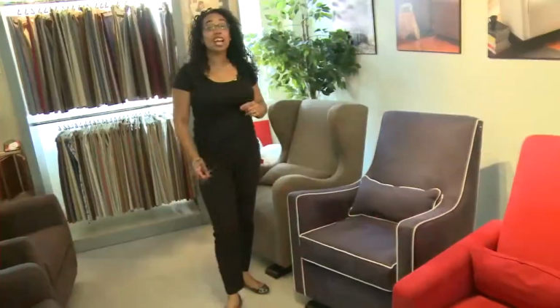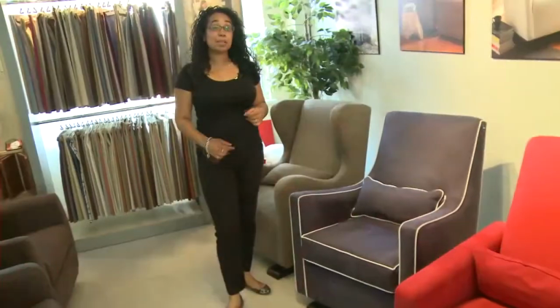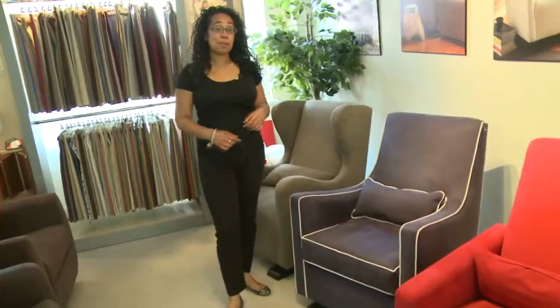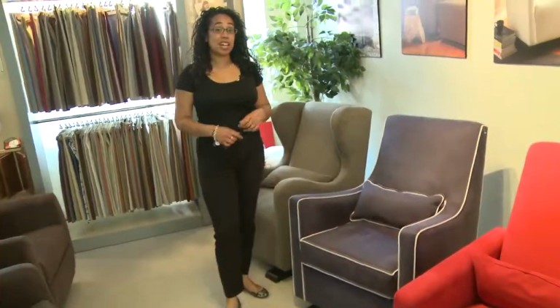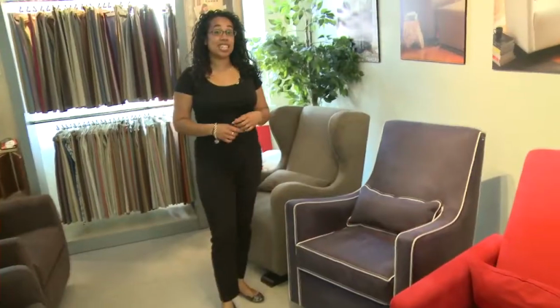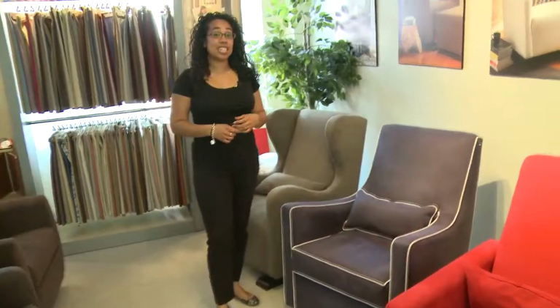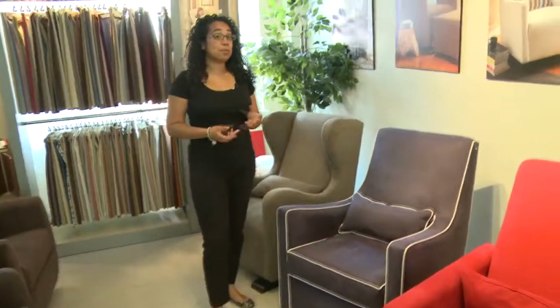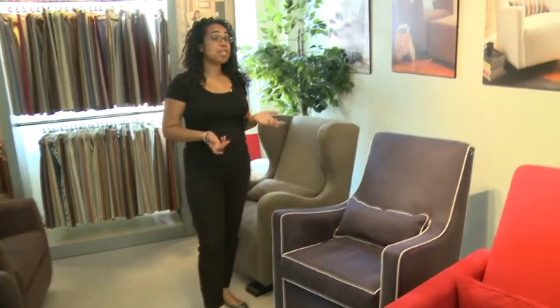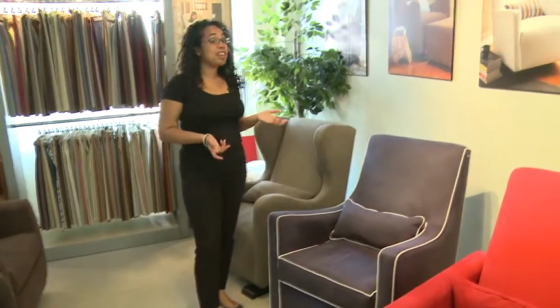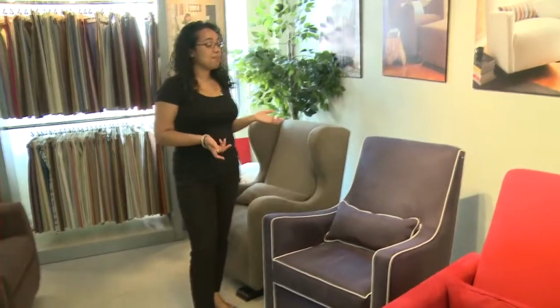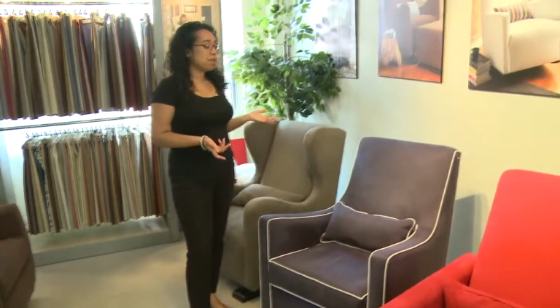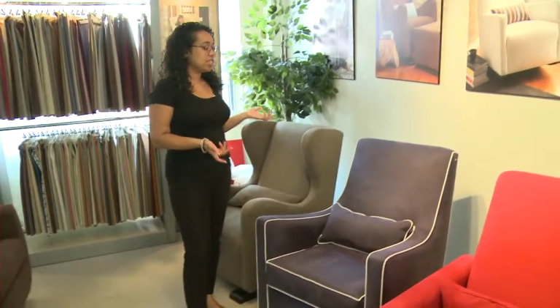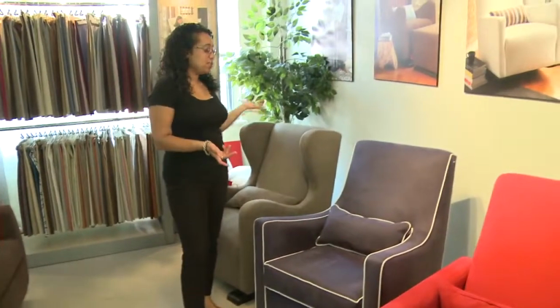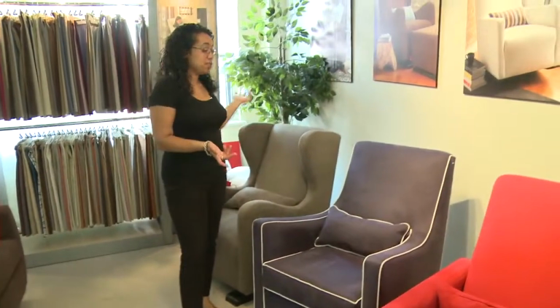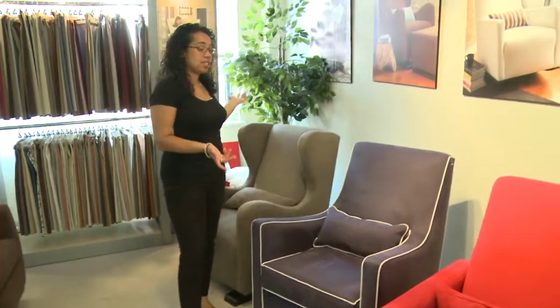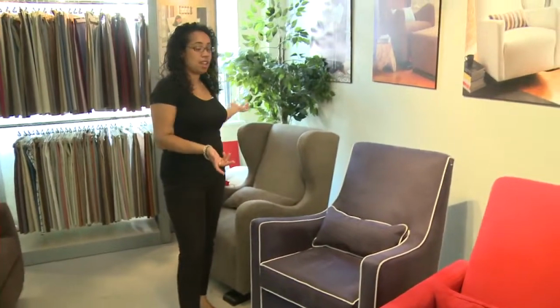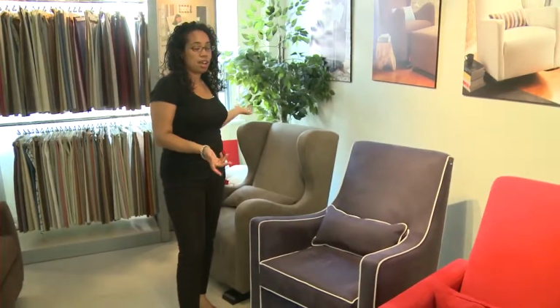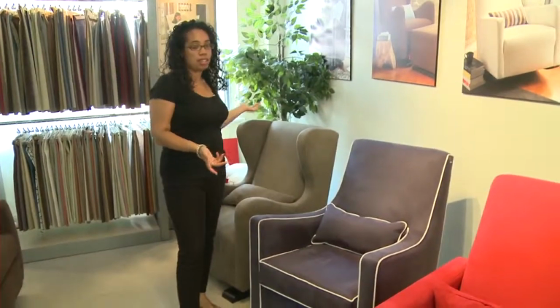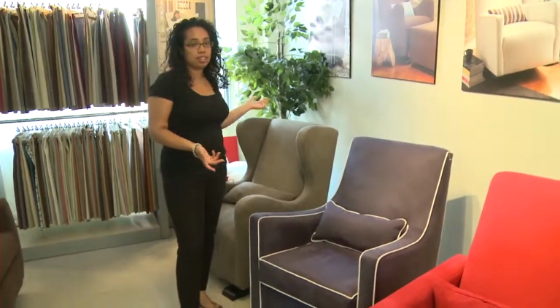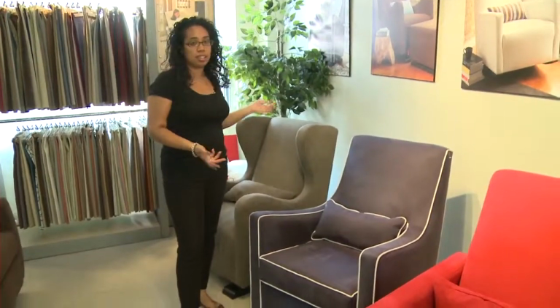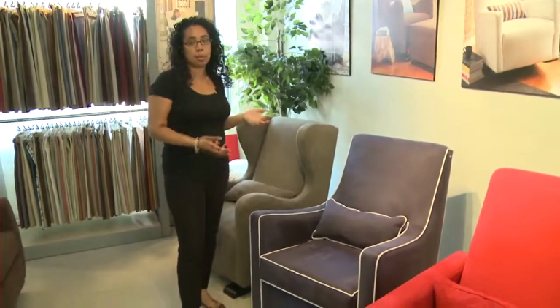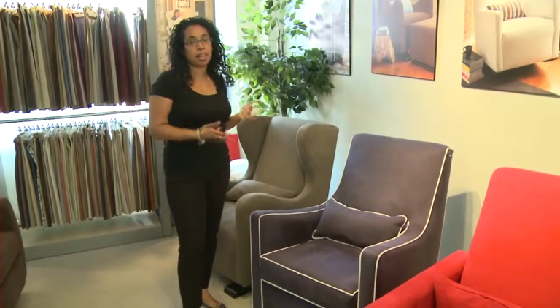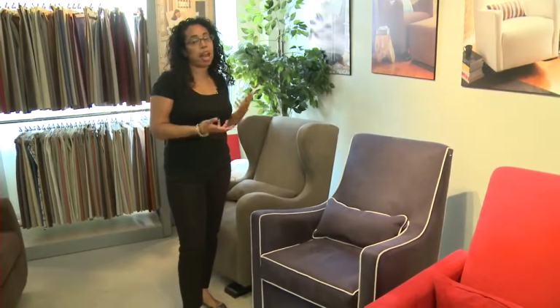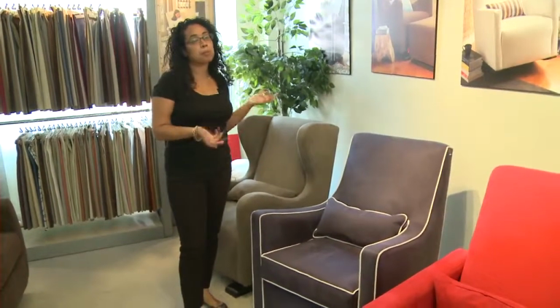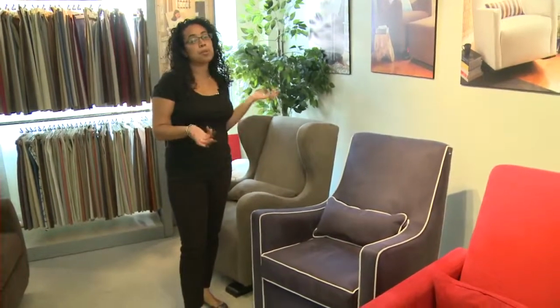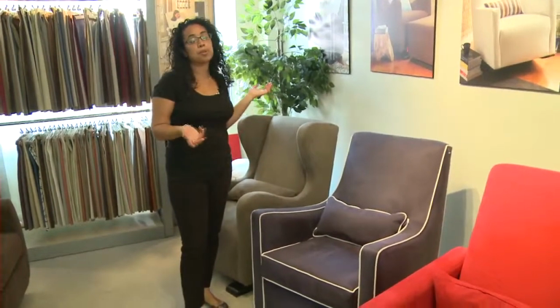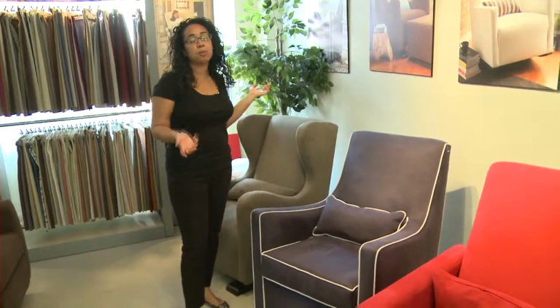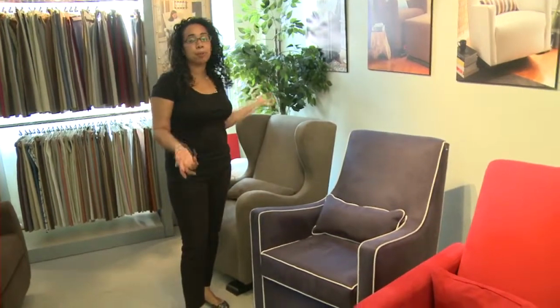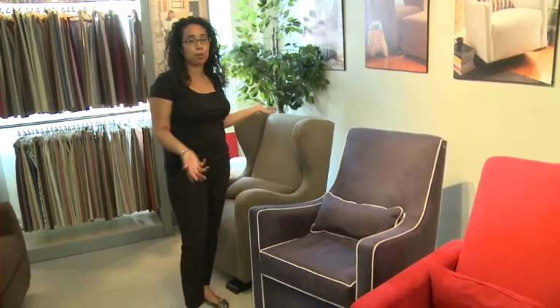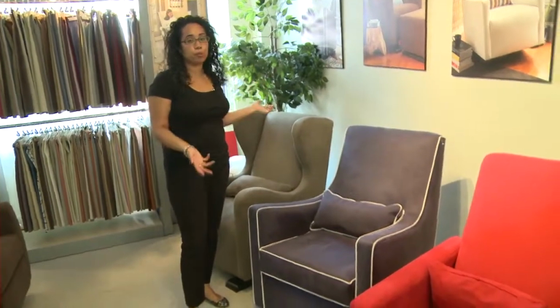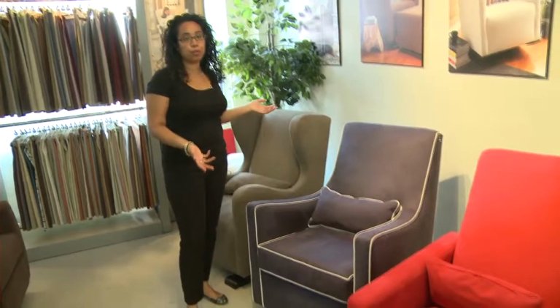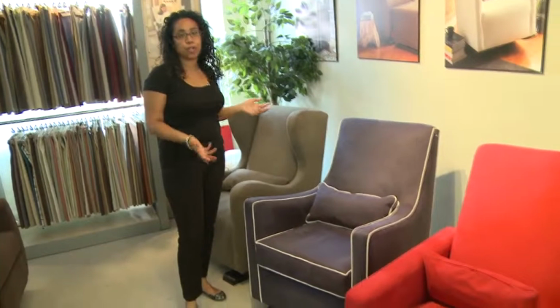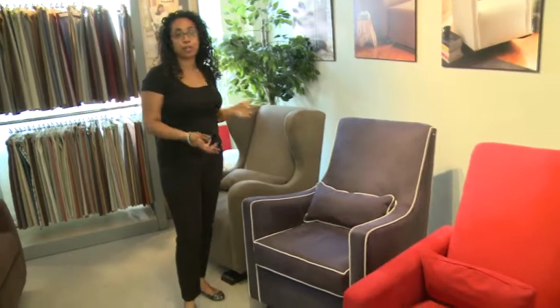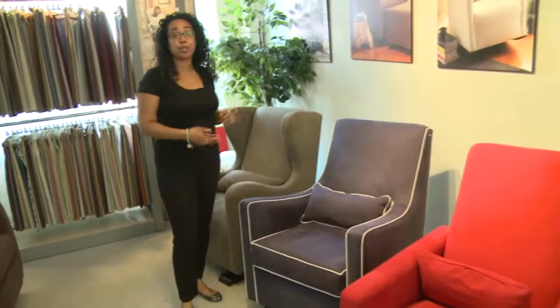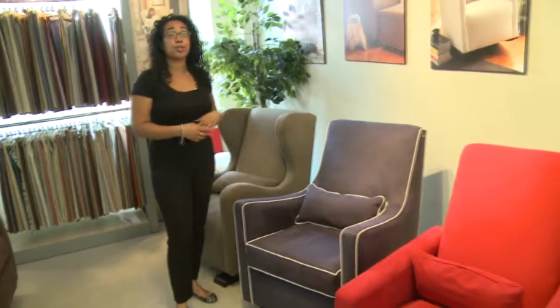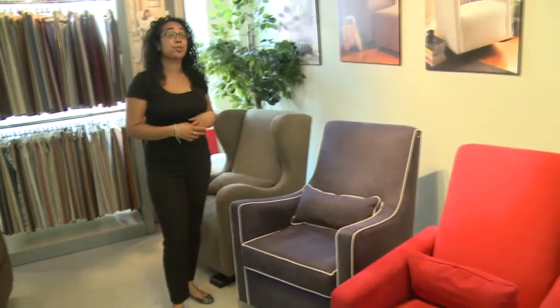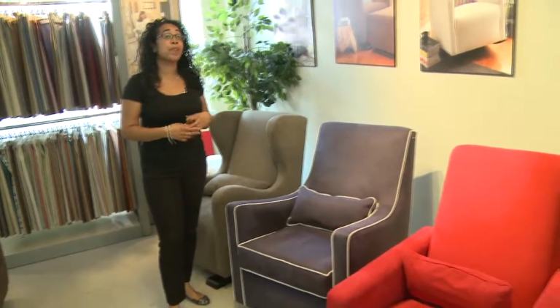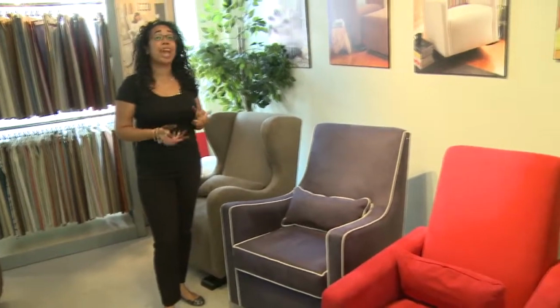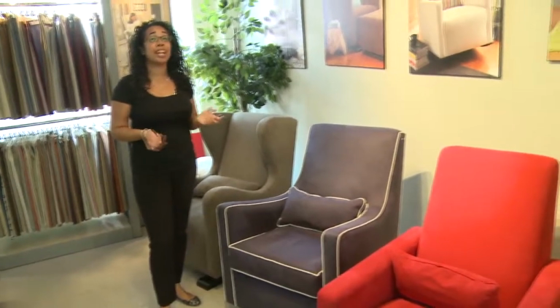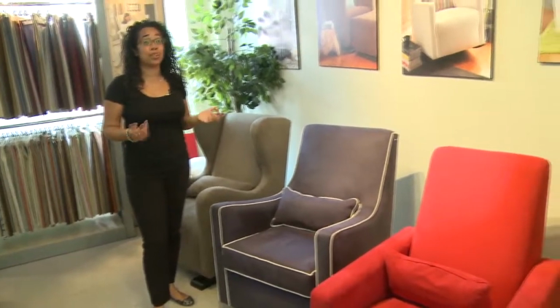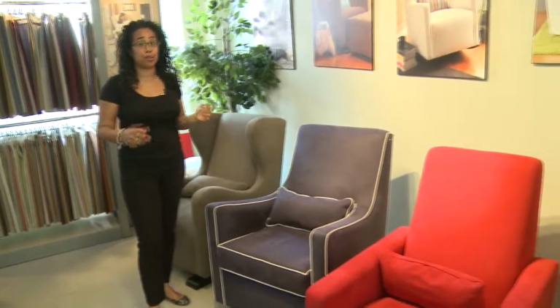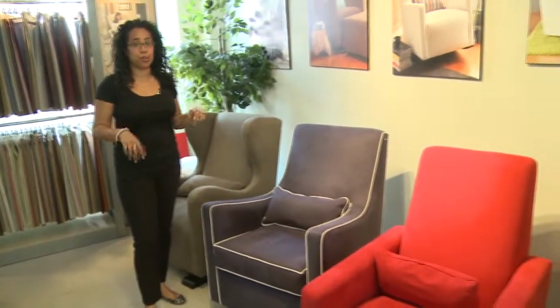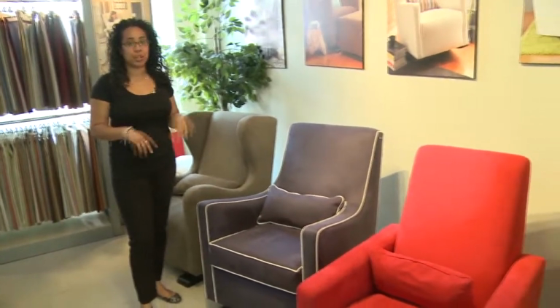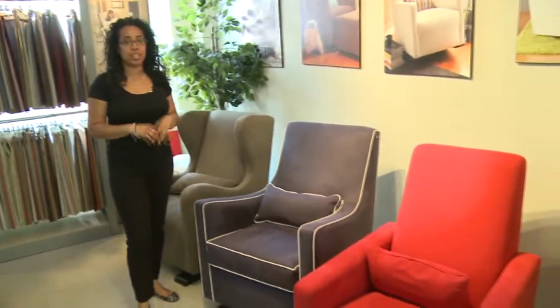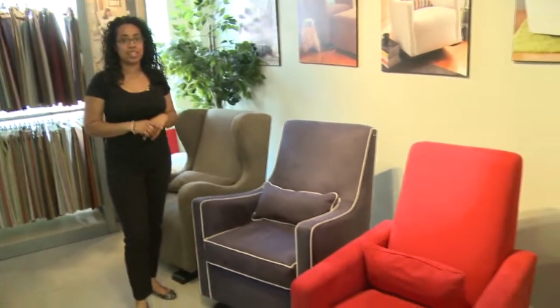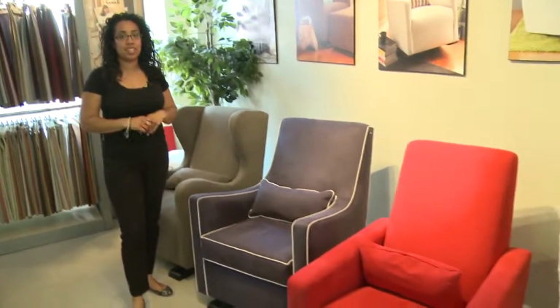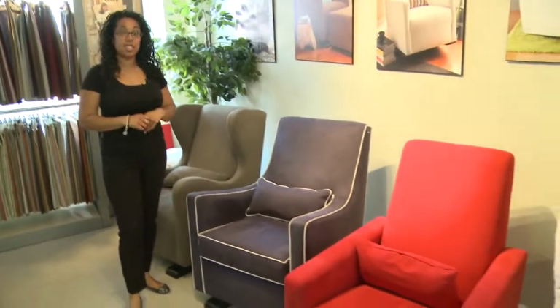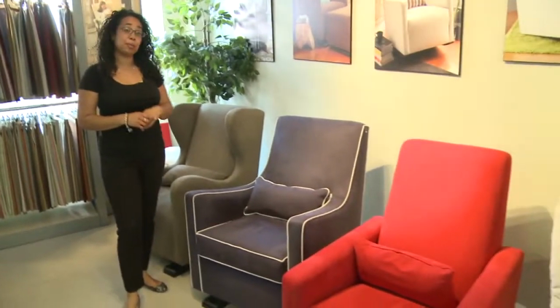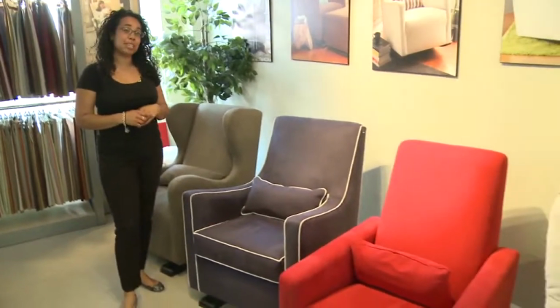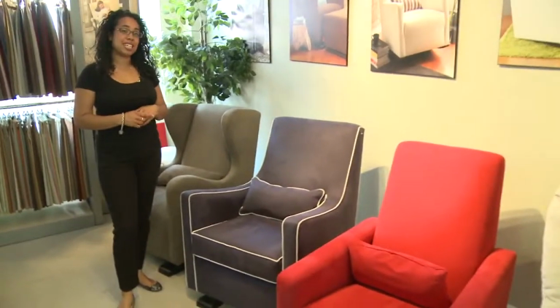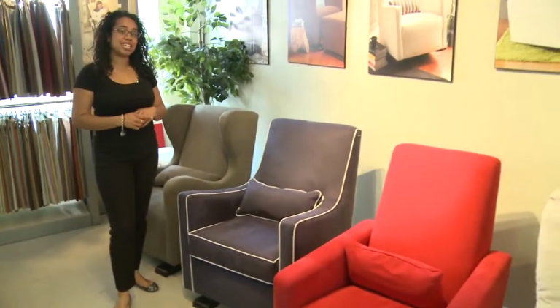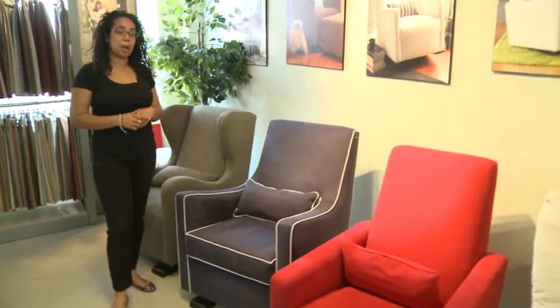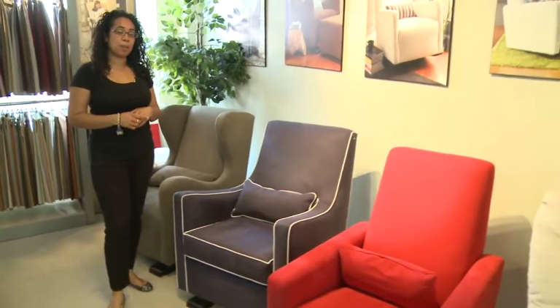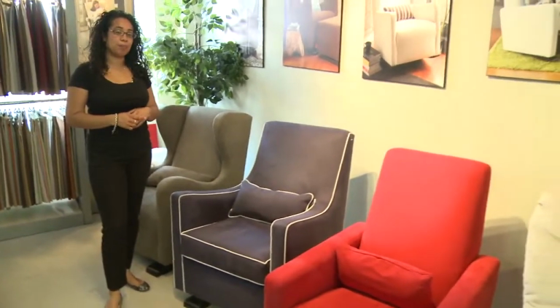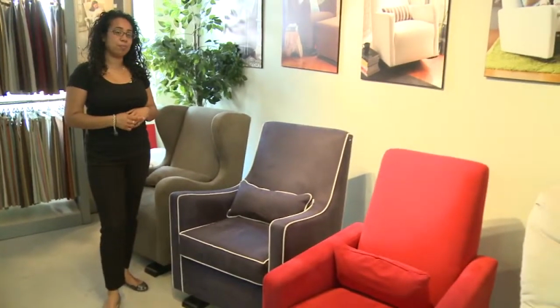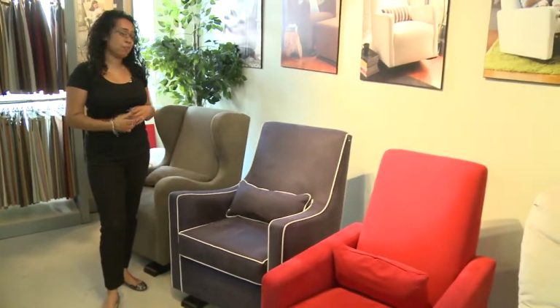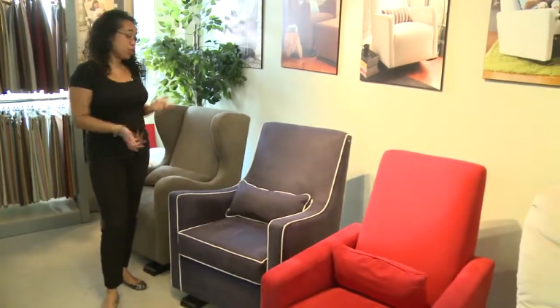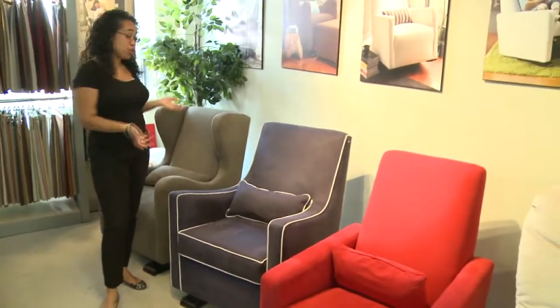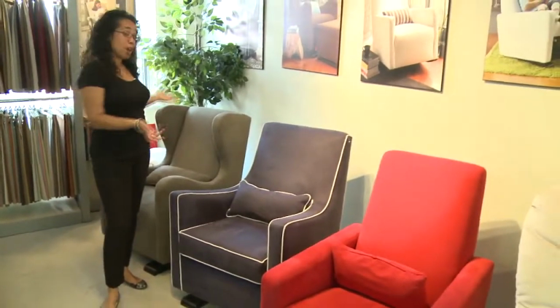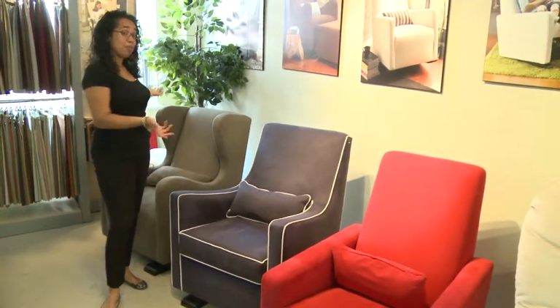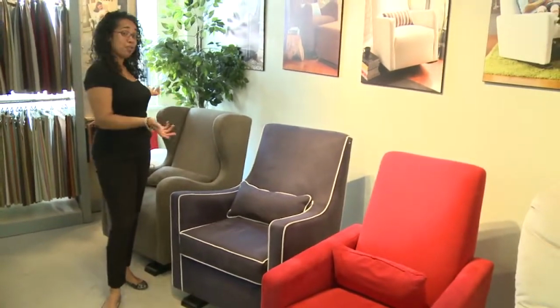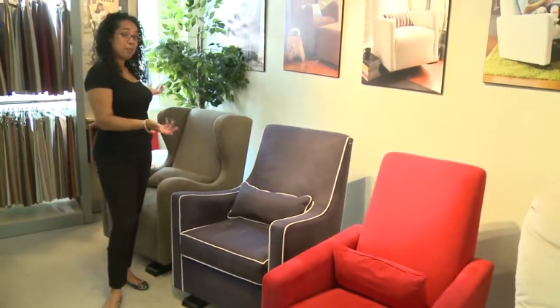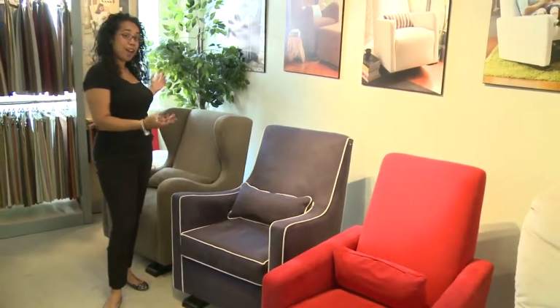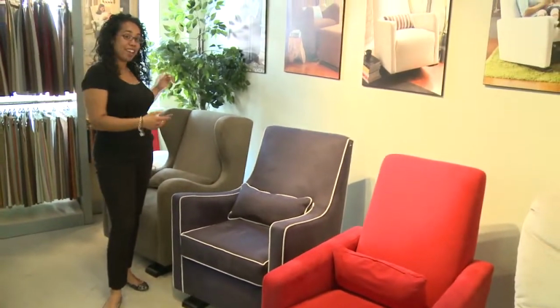Last but not least, we love Monty for design. They make absolutely beautiful chairs to suit any nursery. So please come in, try before you buy.